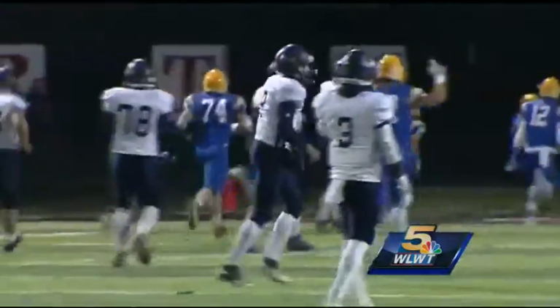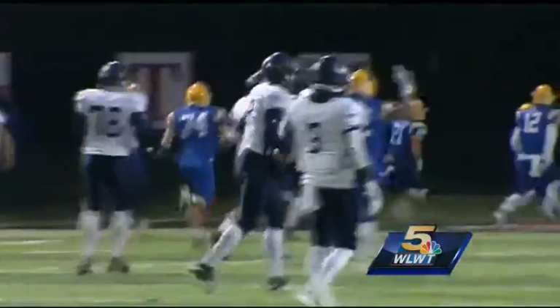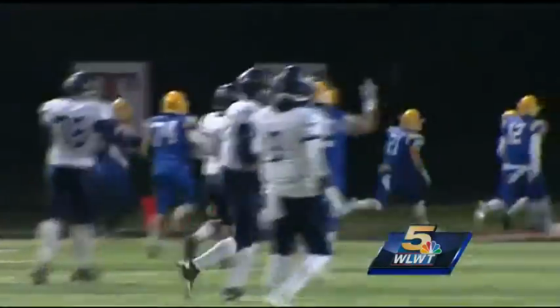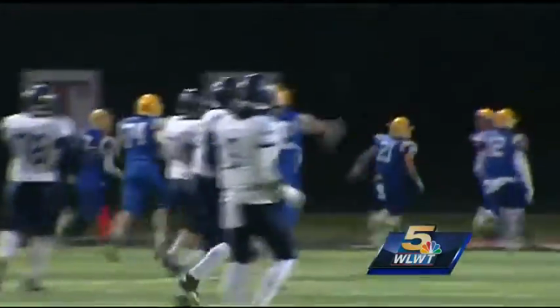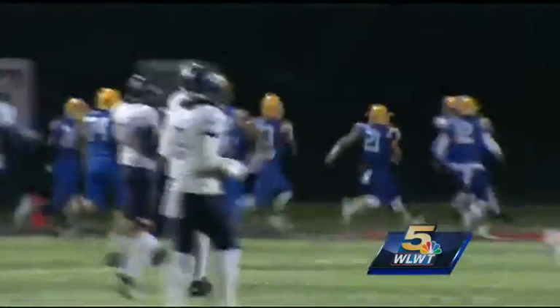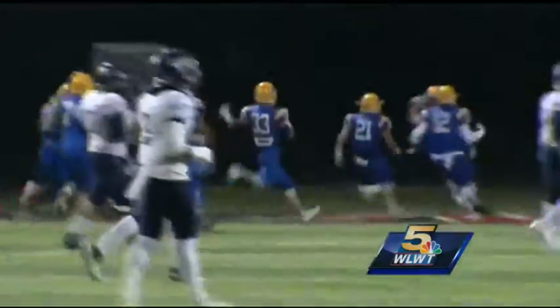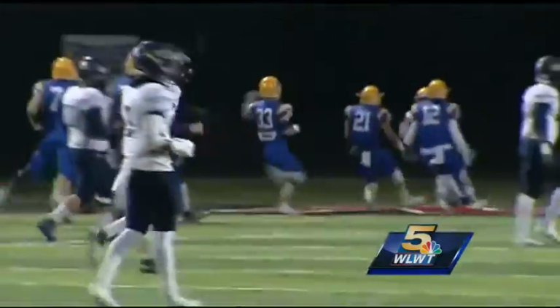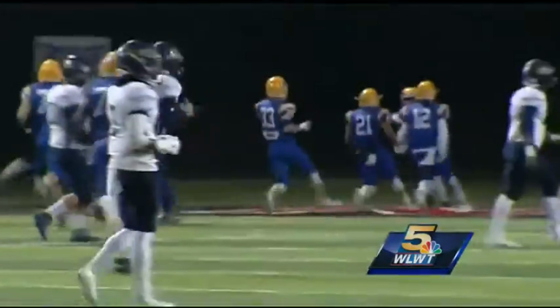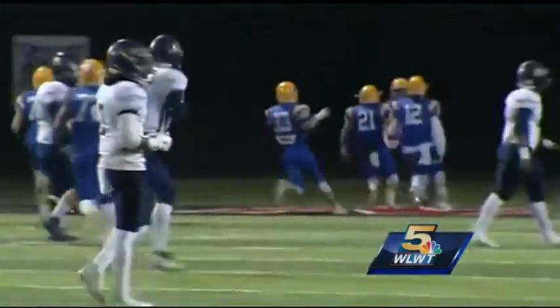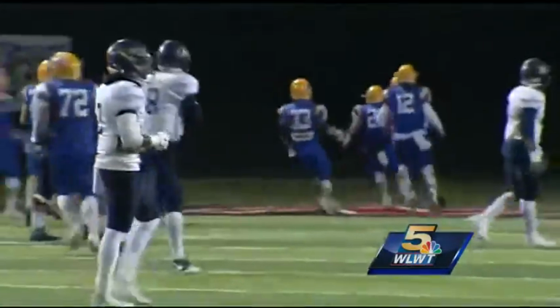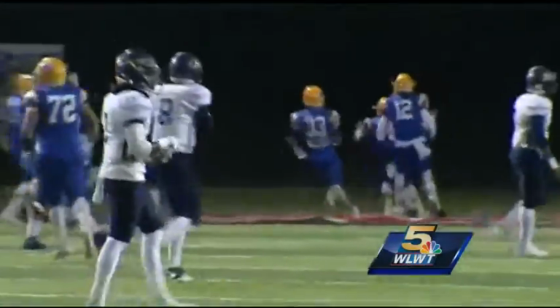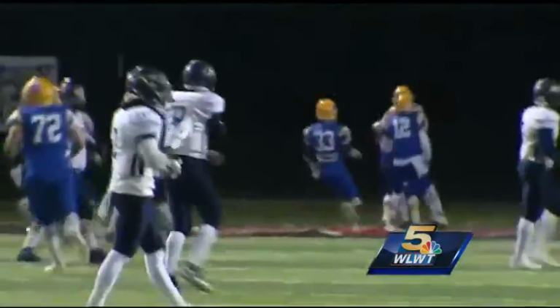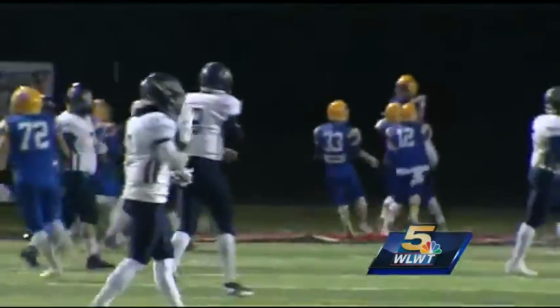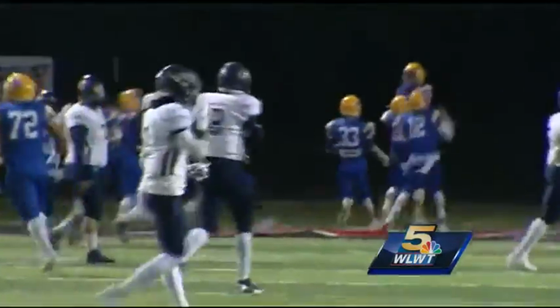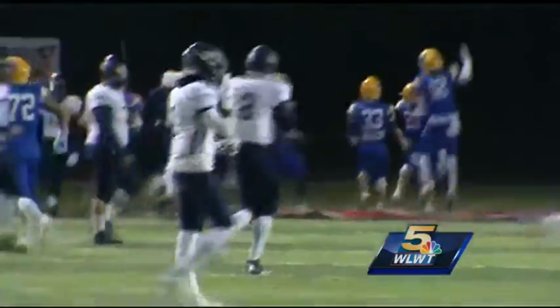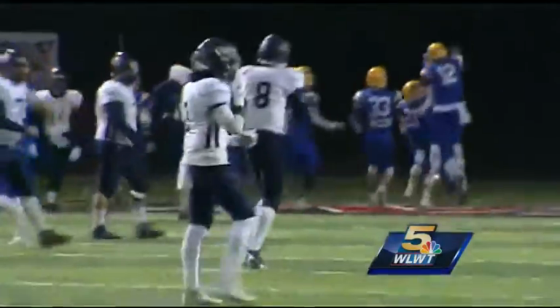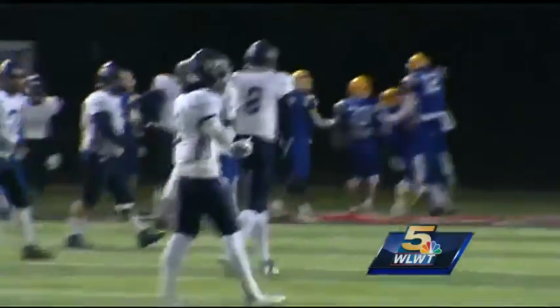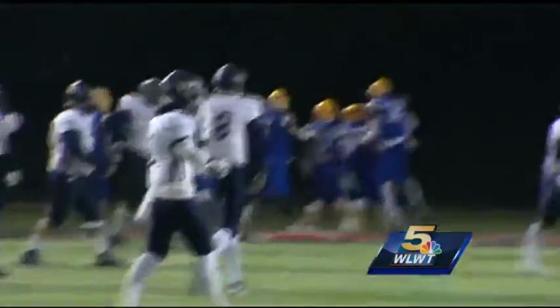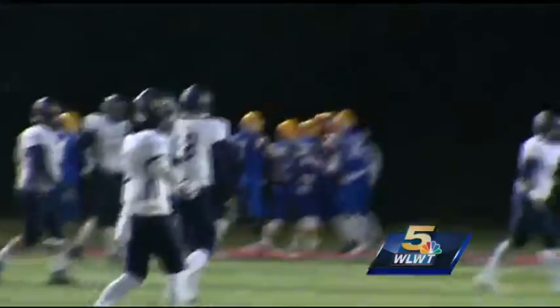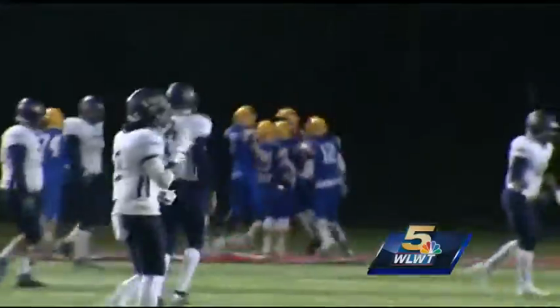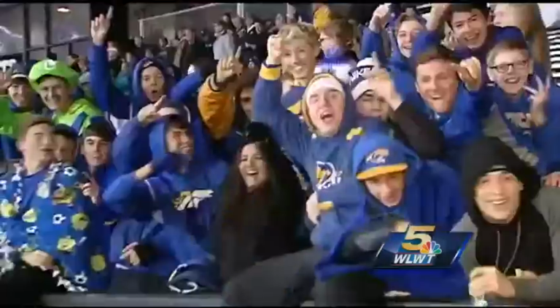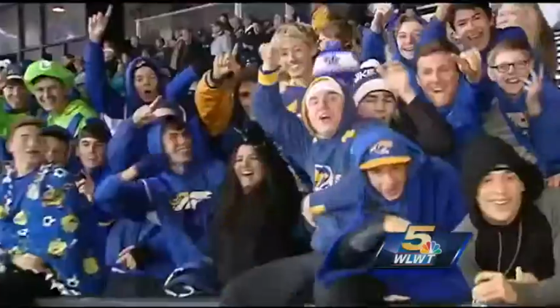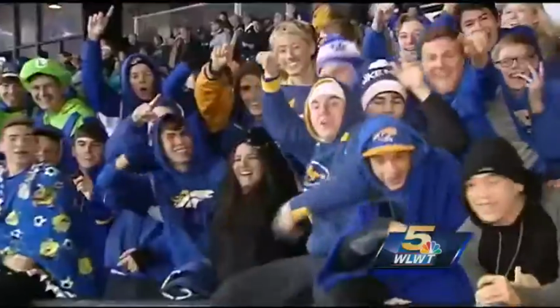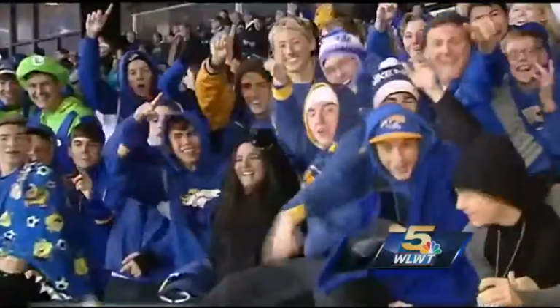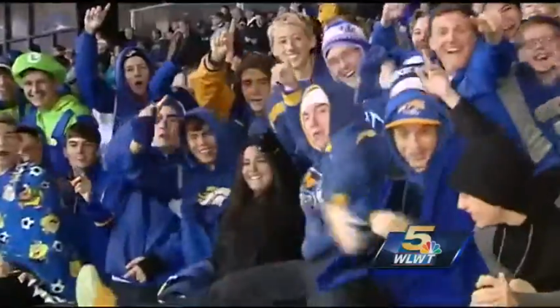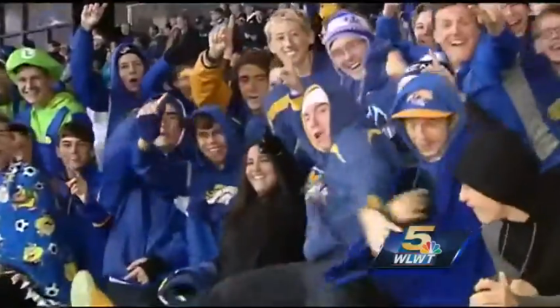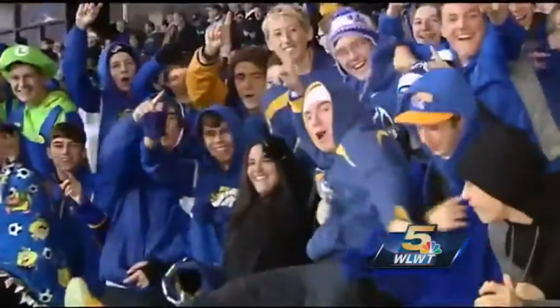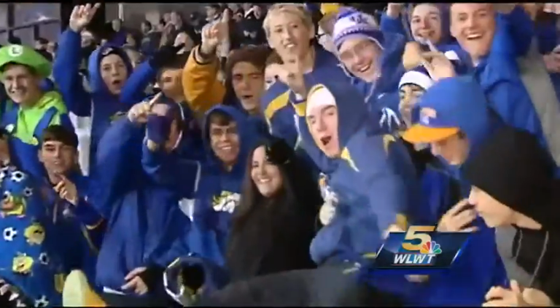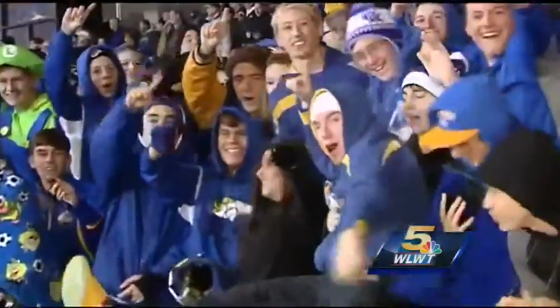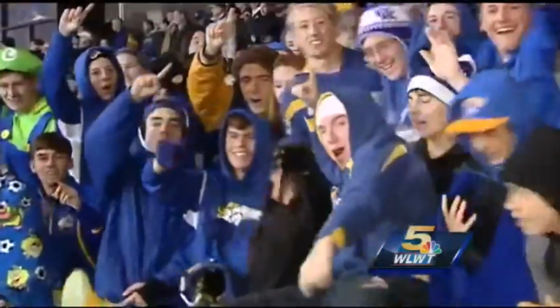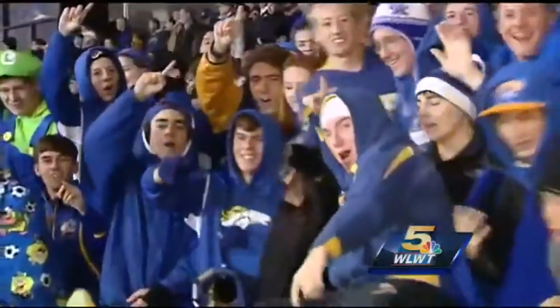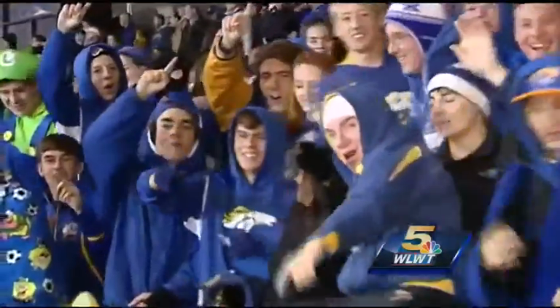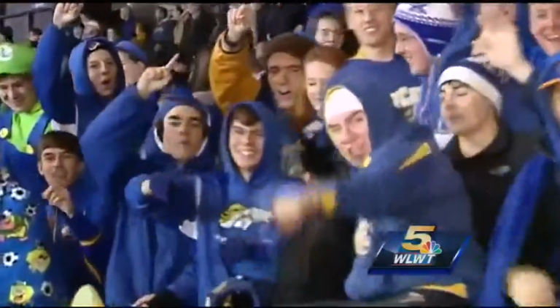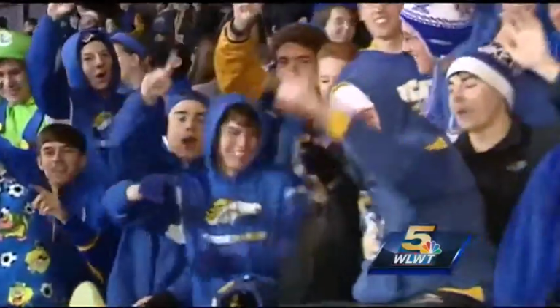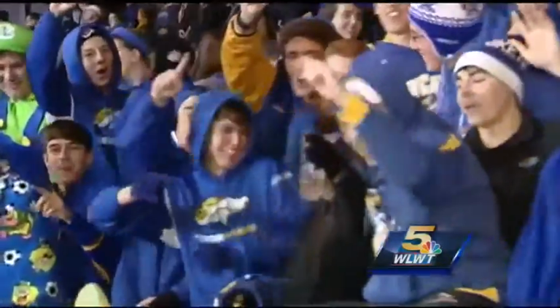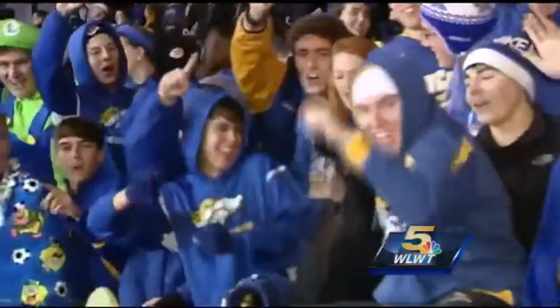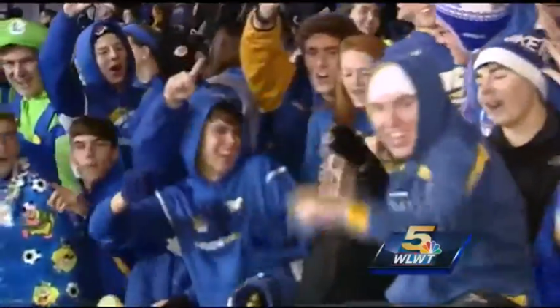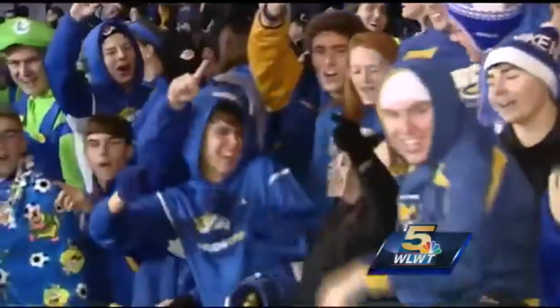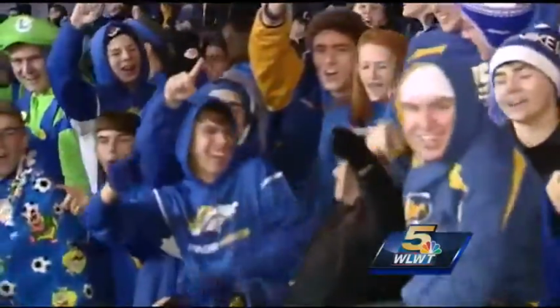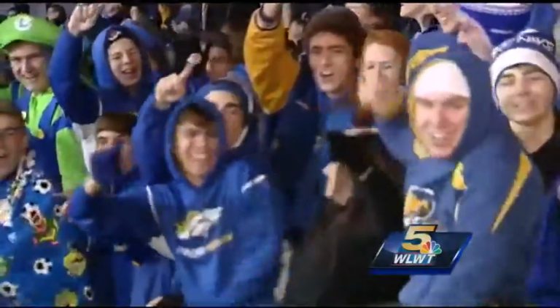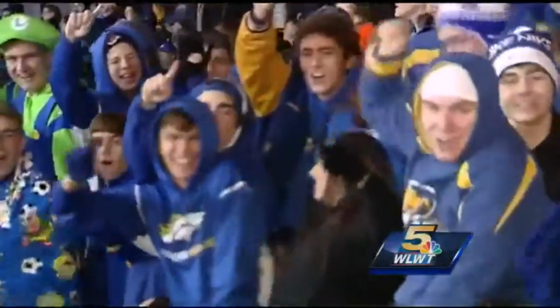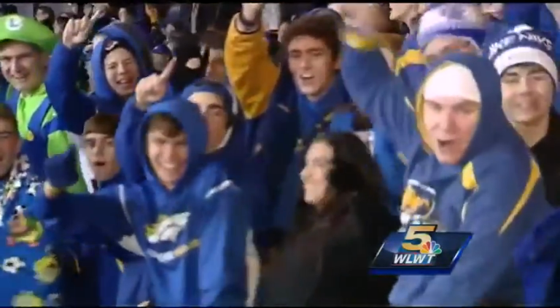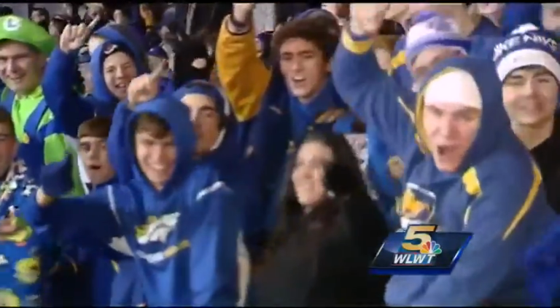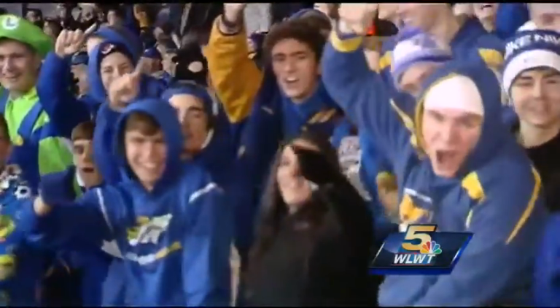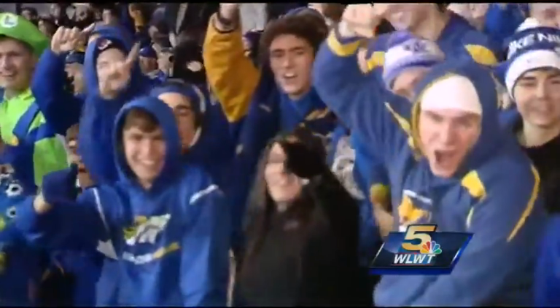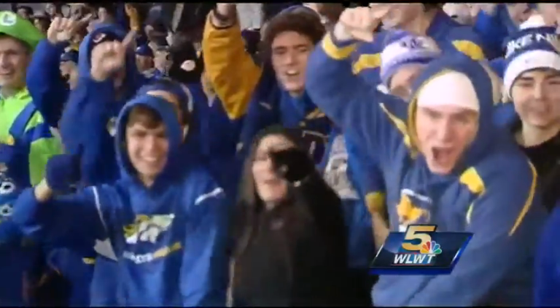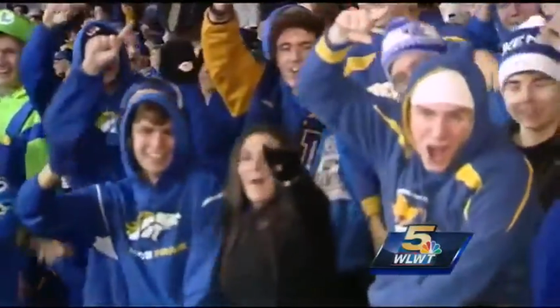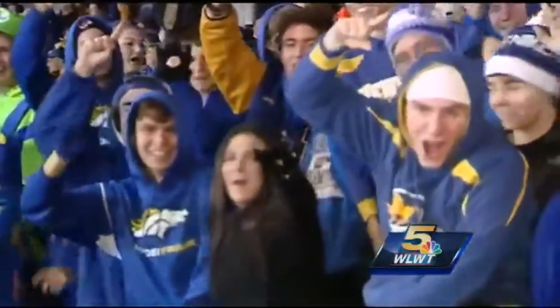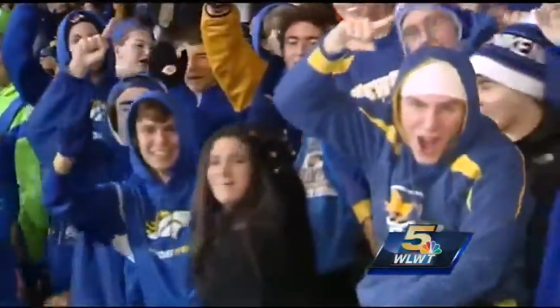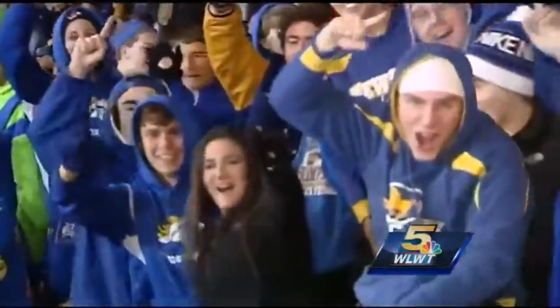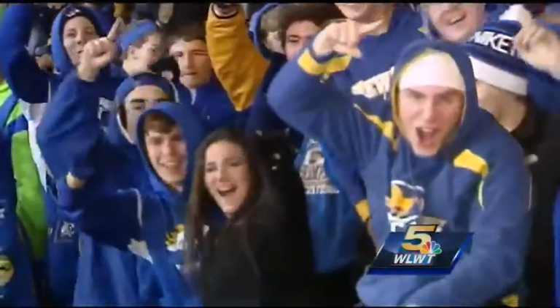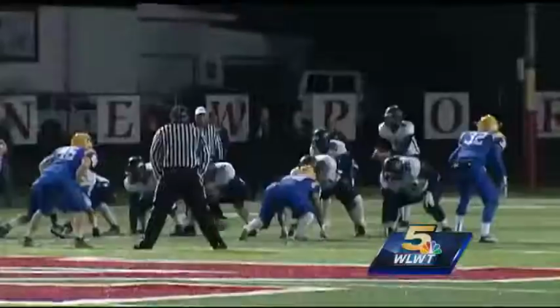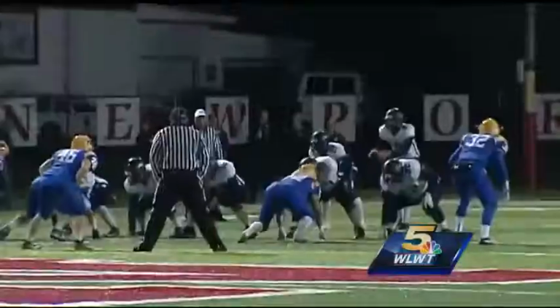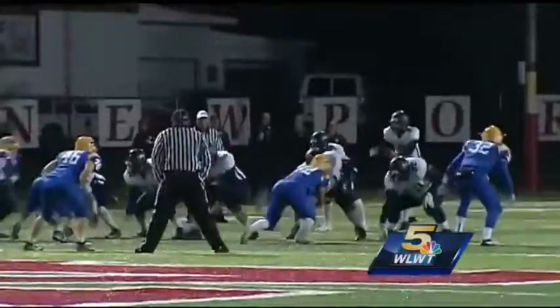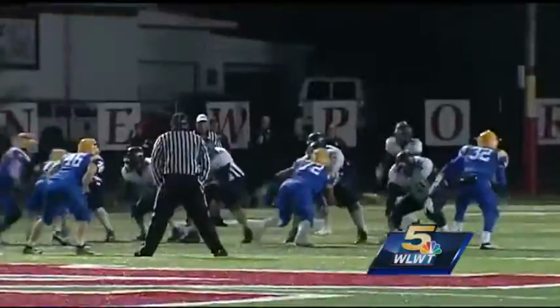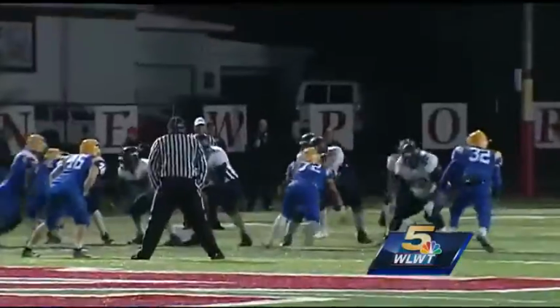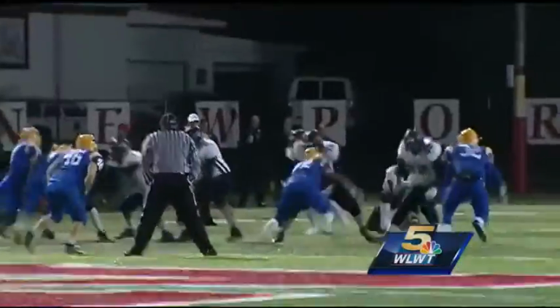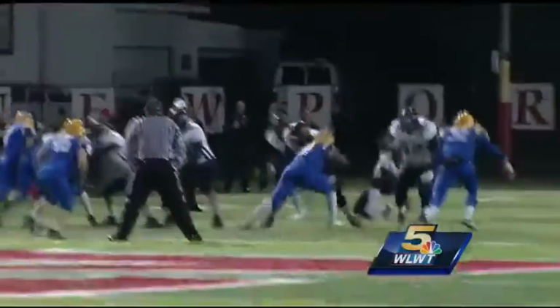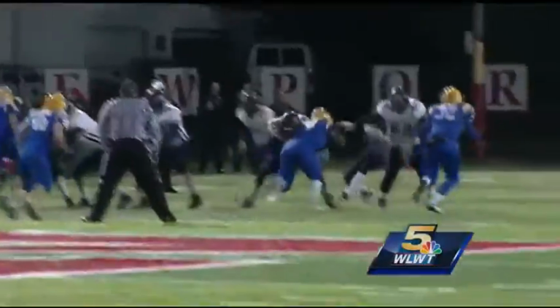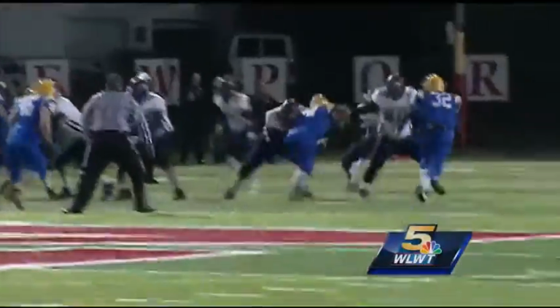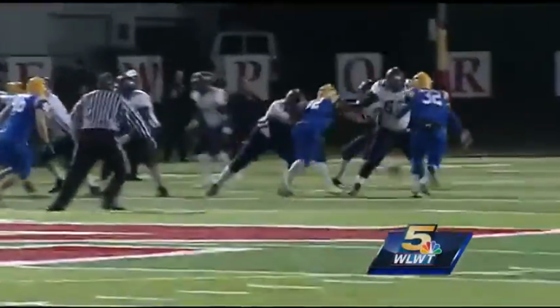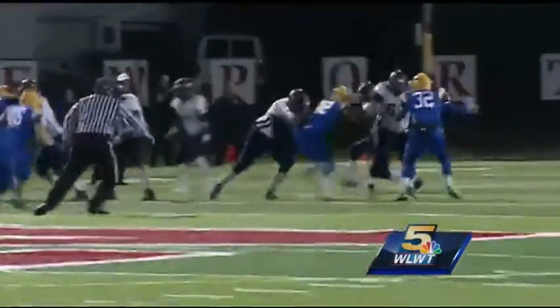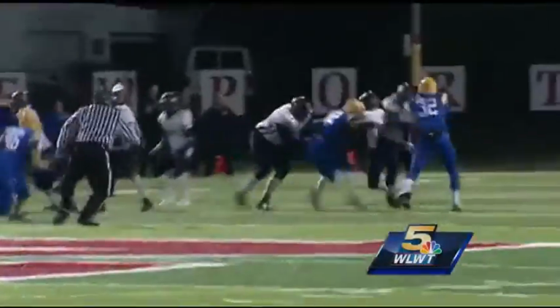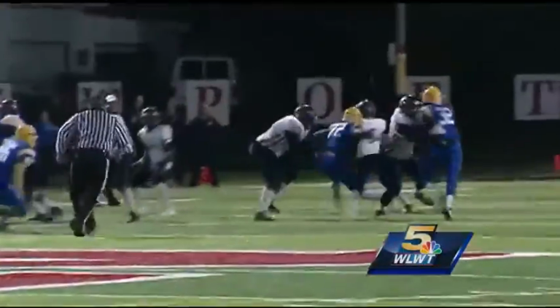A little later, Robleski would have that pick-six. In fact, Newcalf's first three touchdowns were scored by the defense.